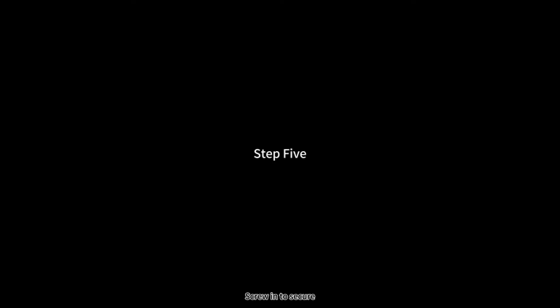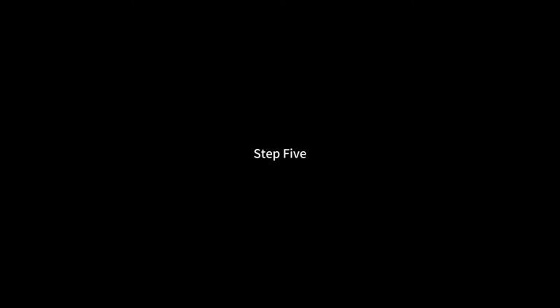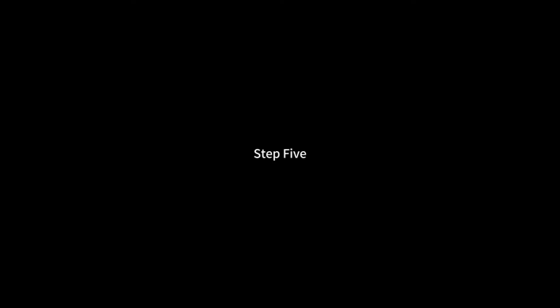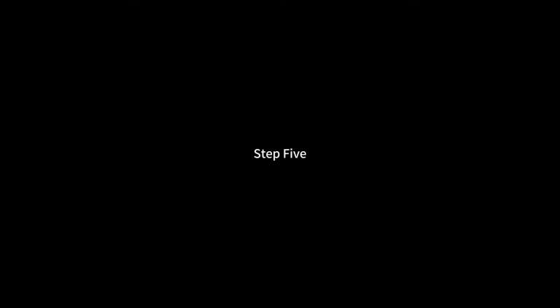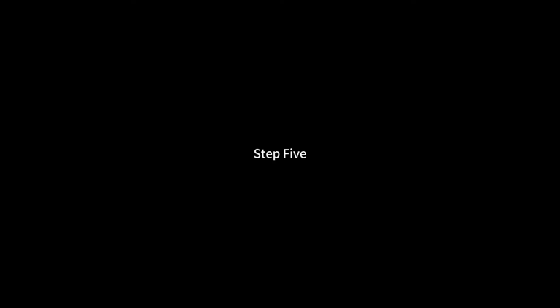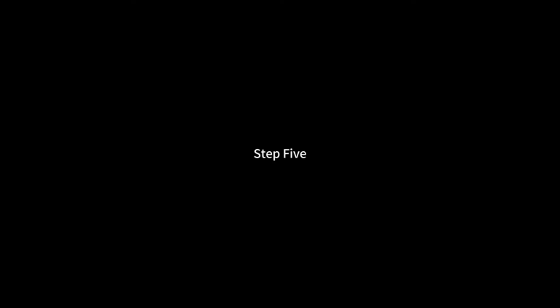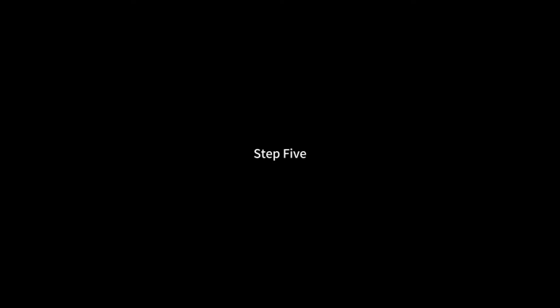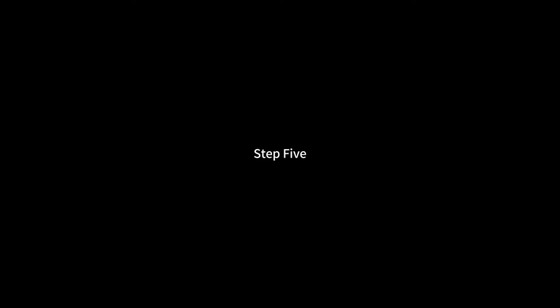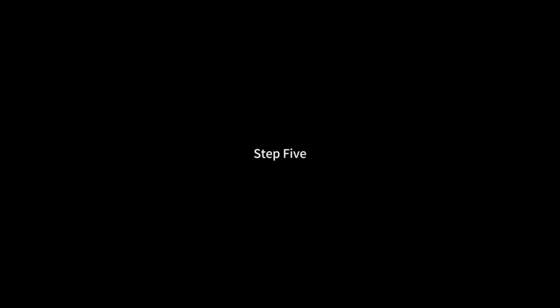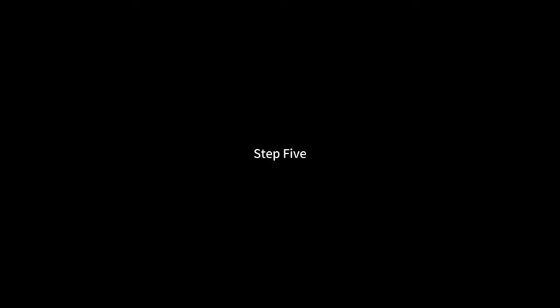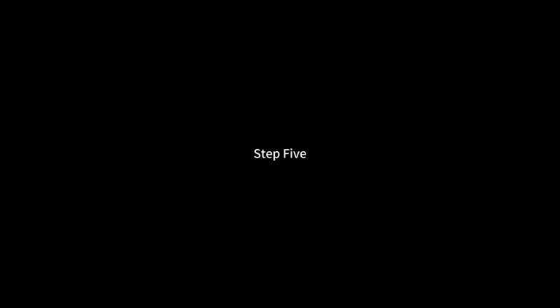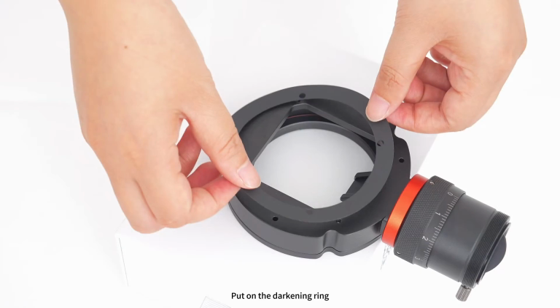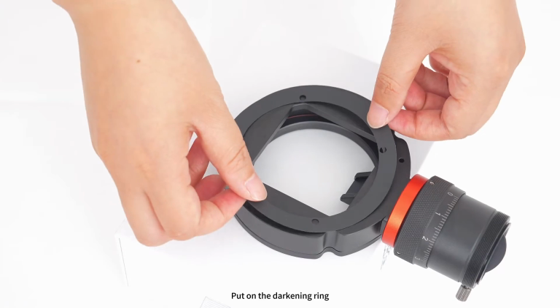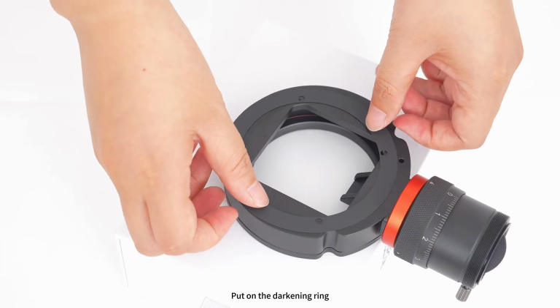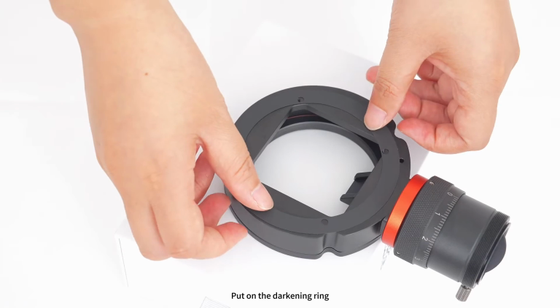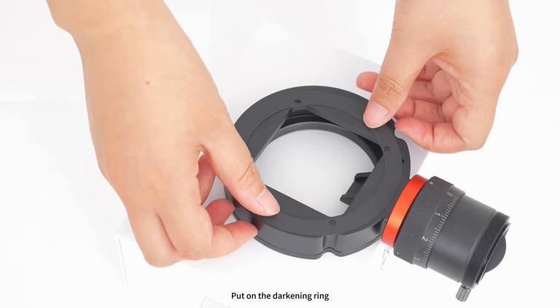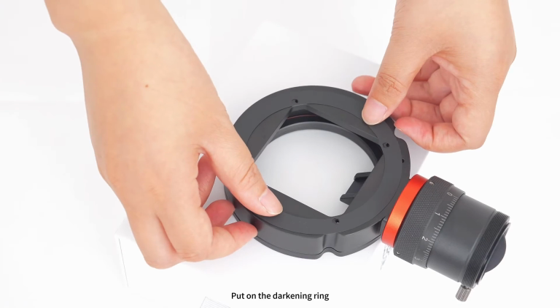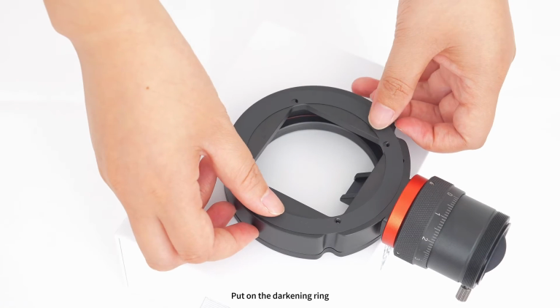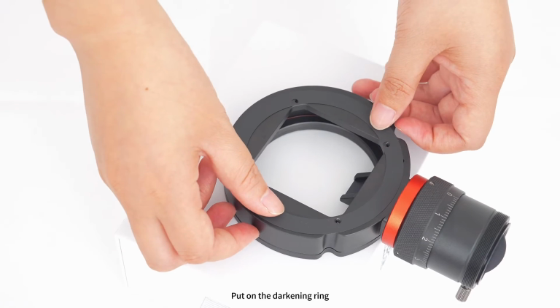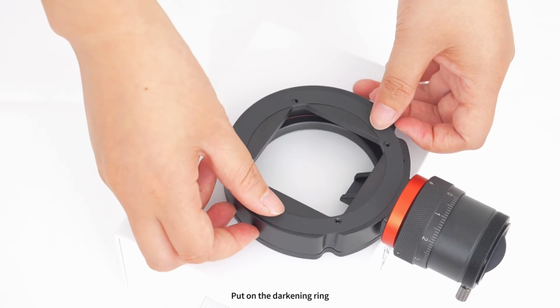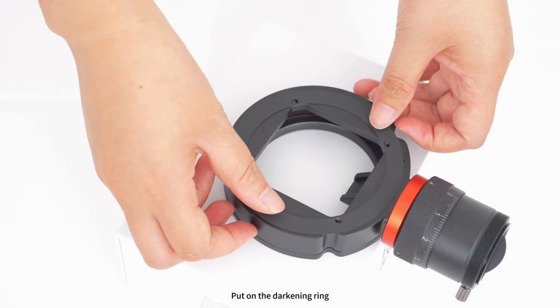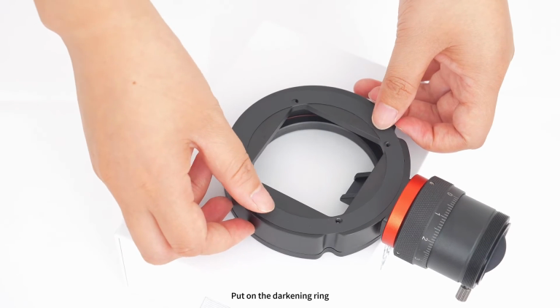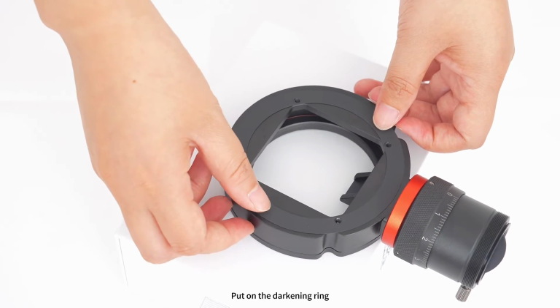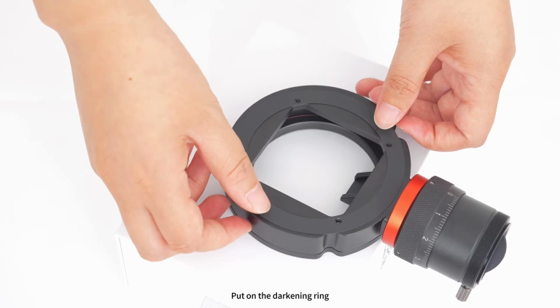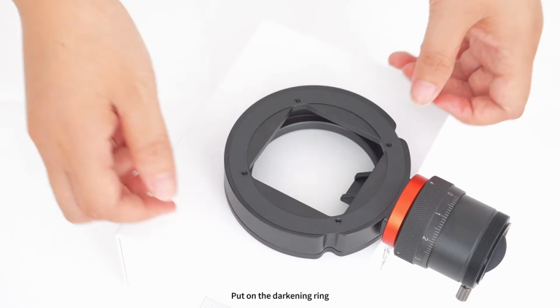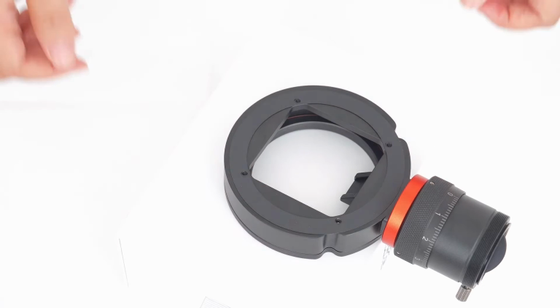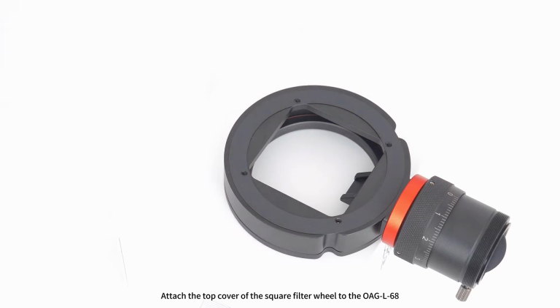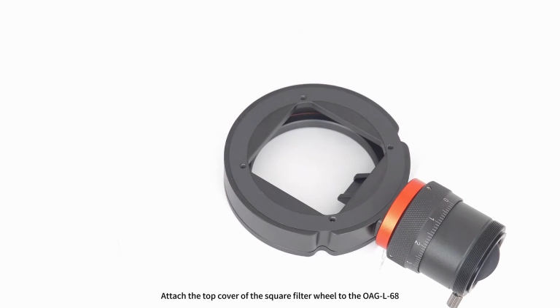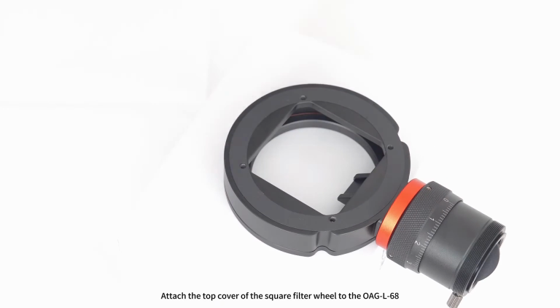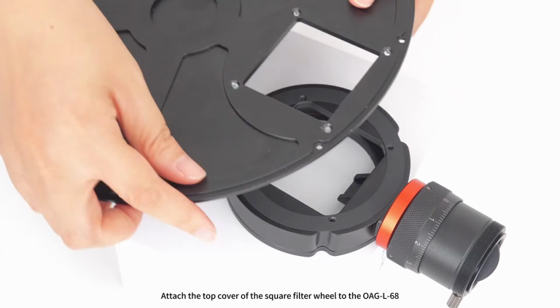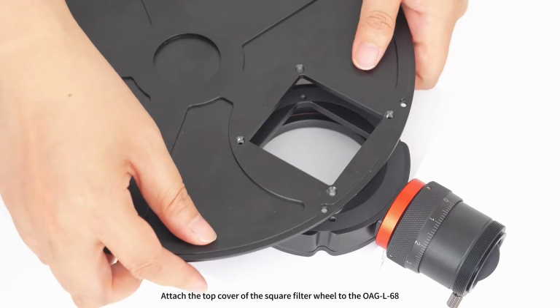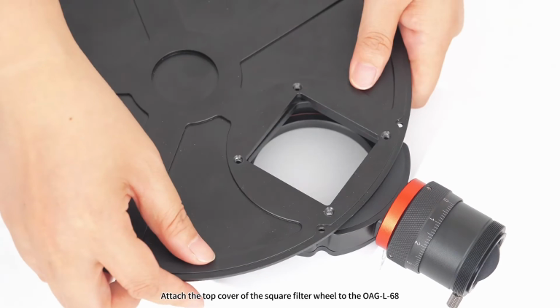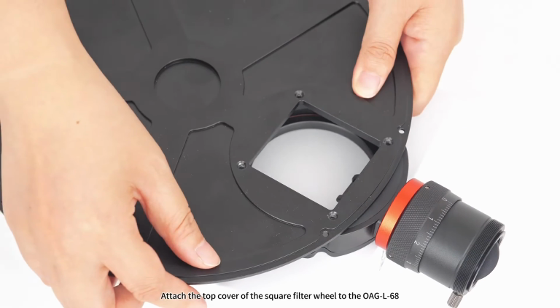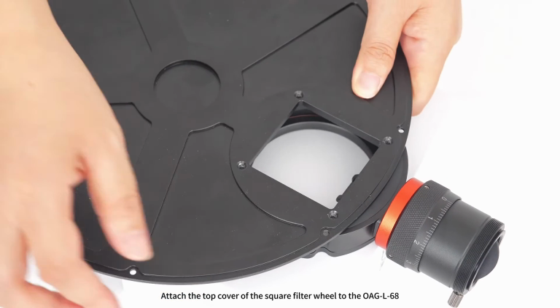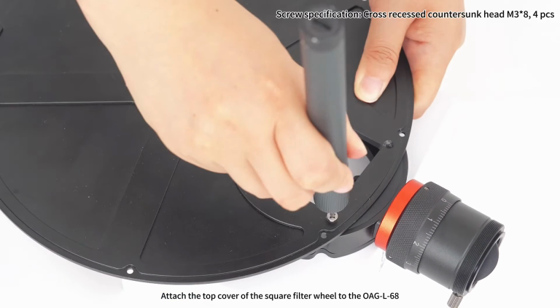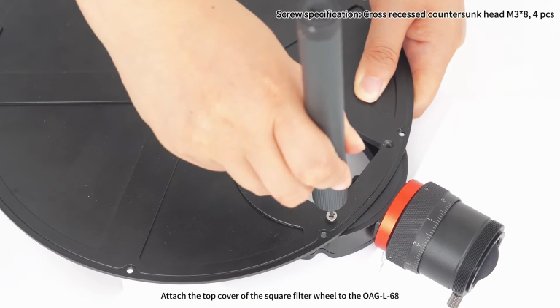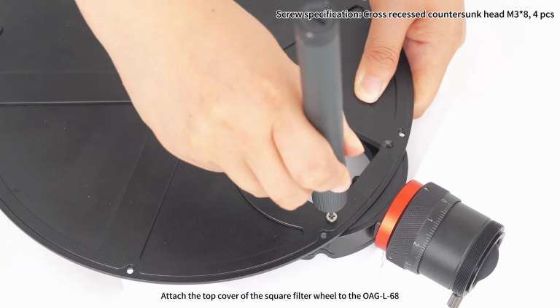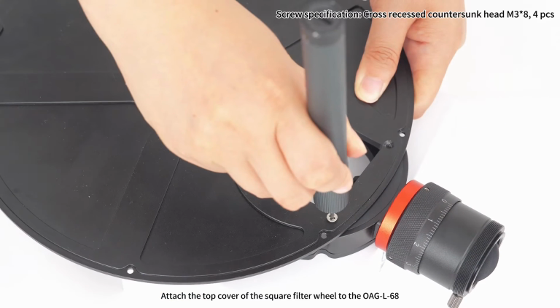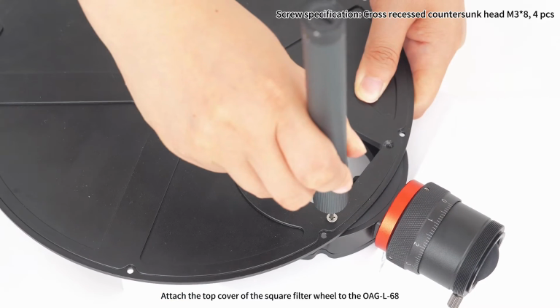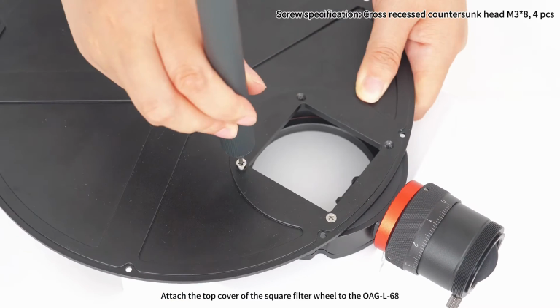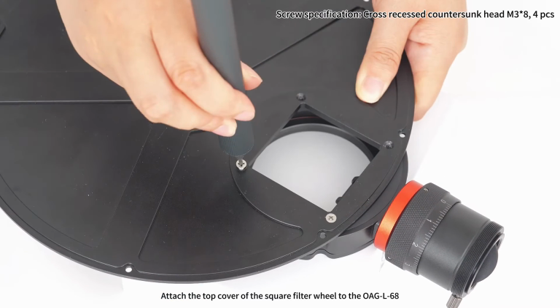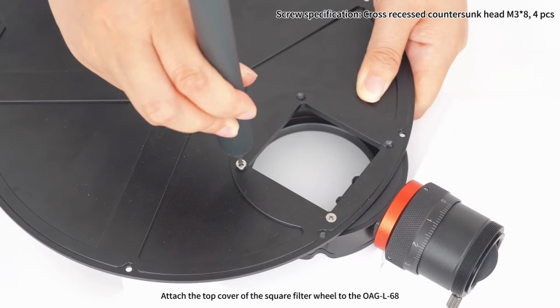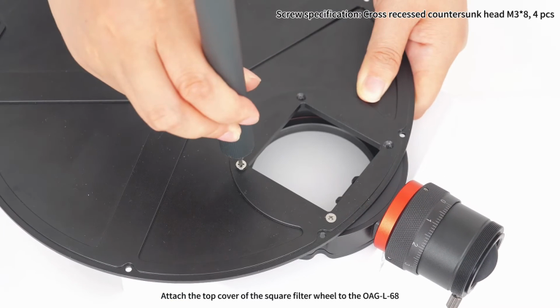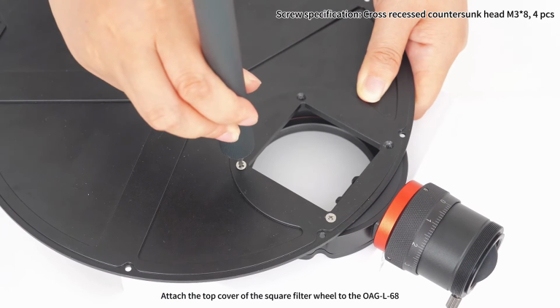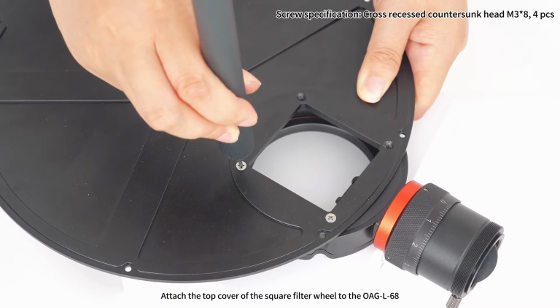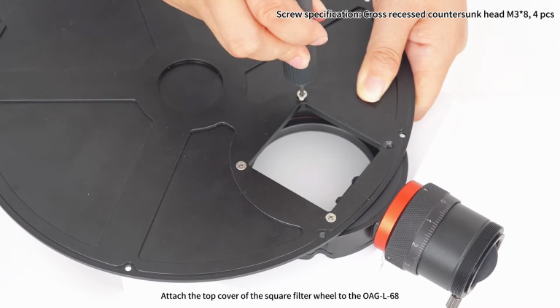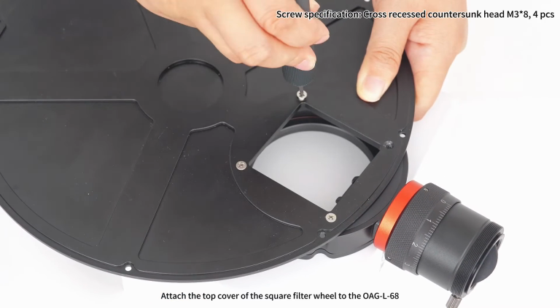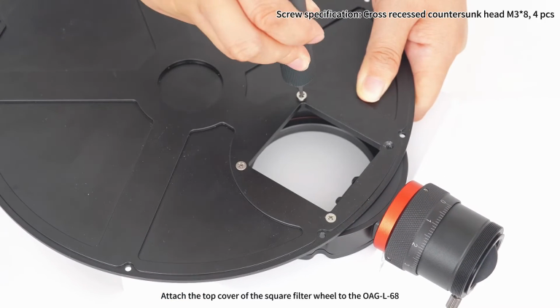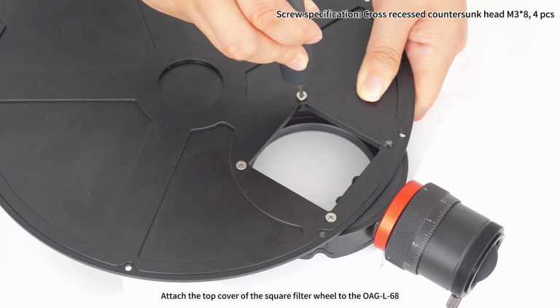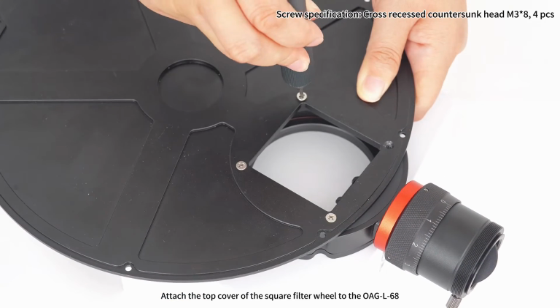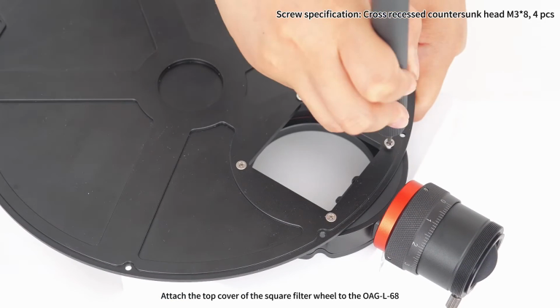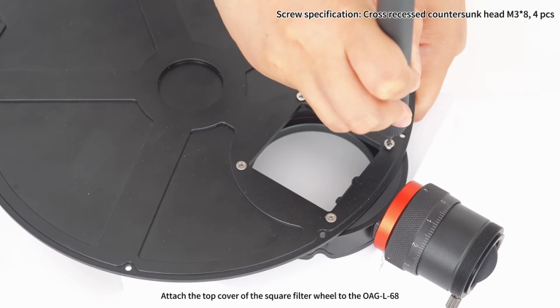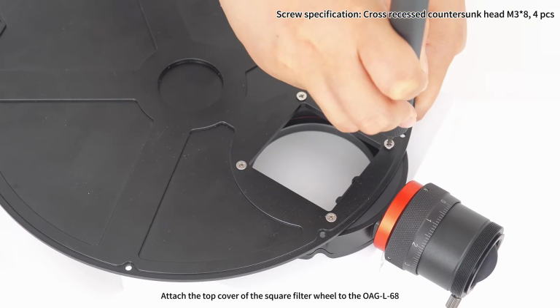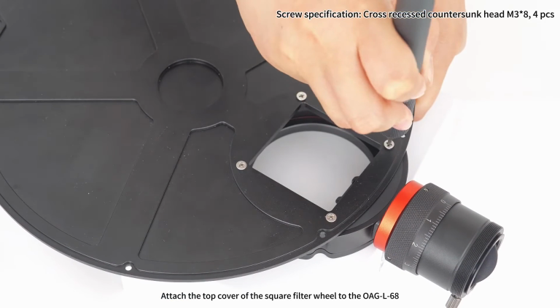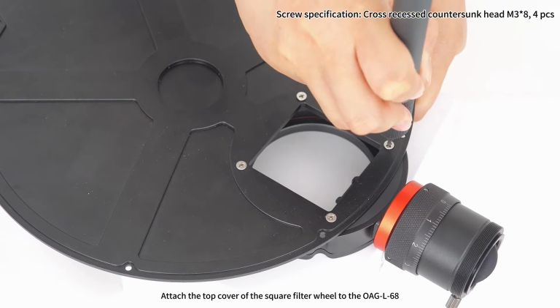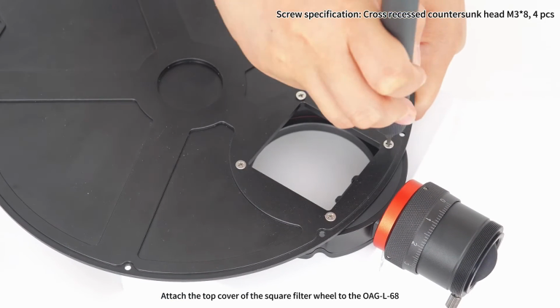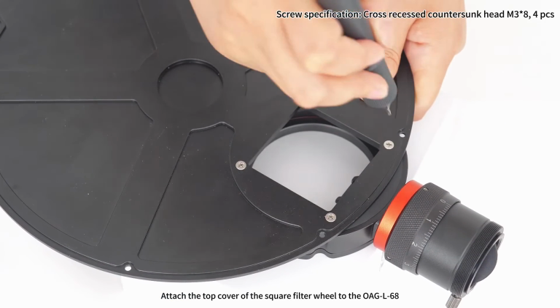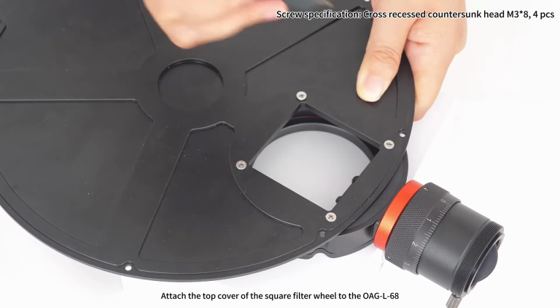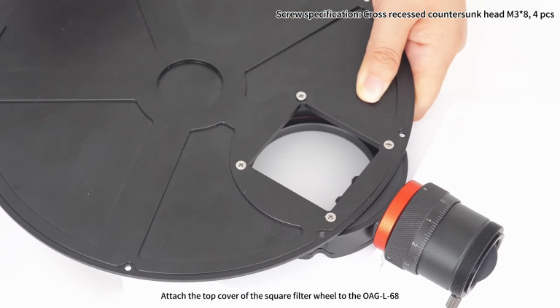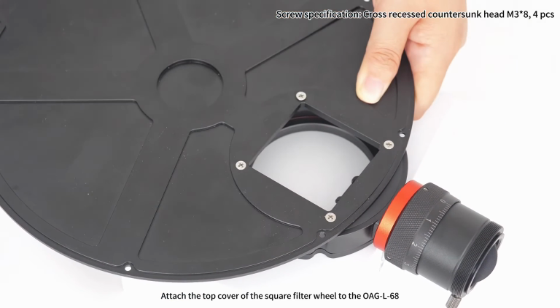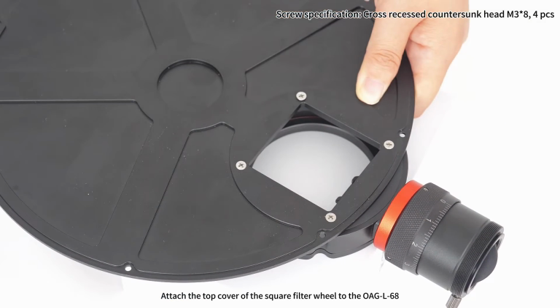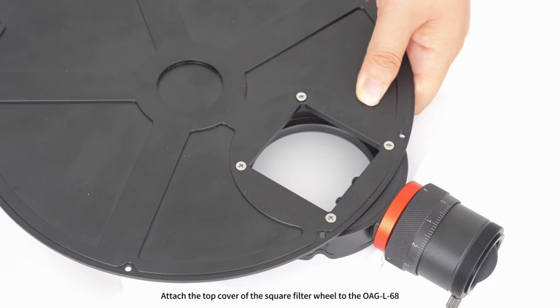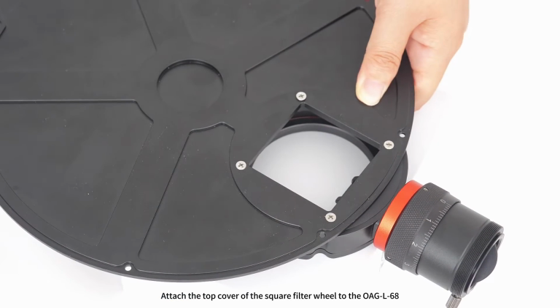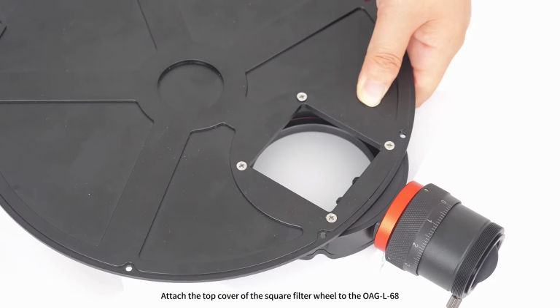Step 5: put on the darkening ring. Attach the top cover of the square filter wheel to the OAGL 68.